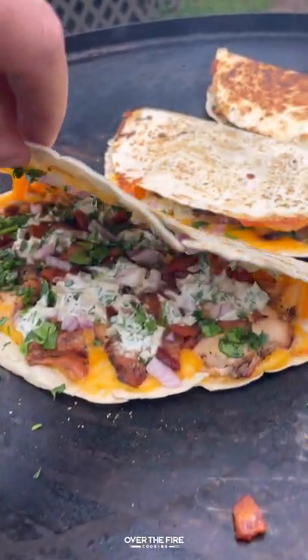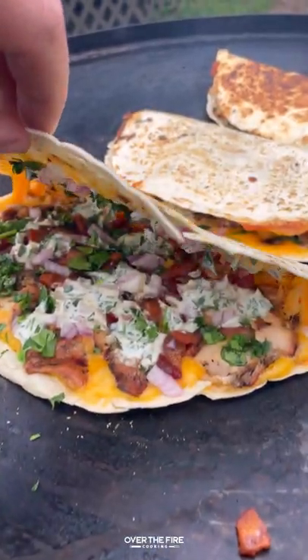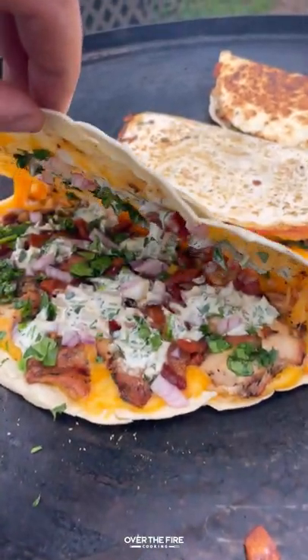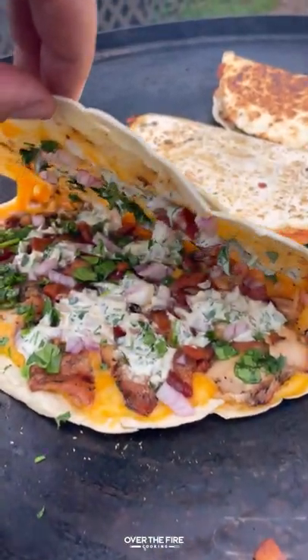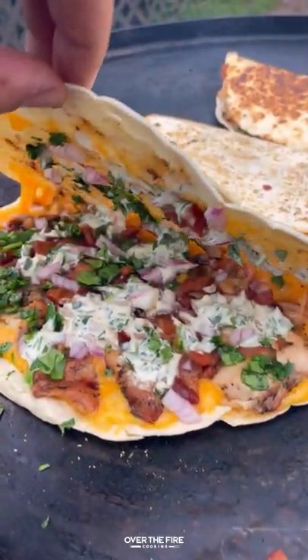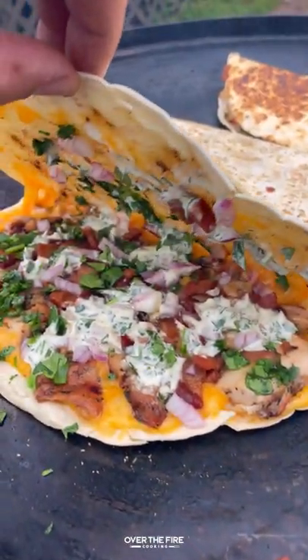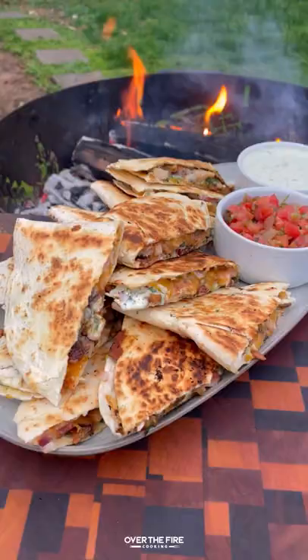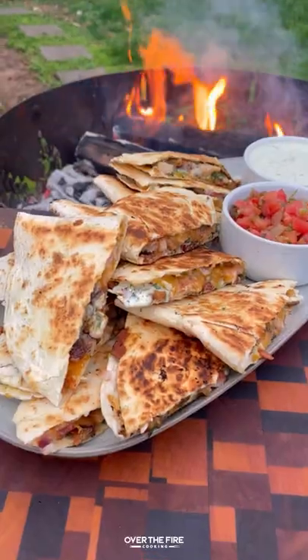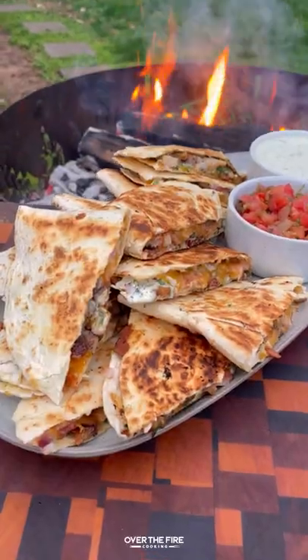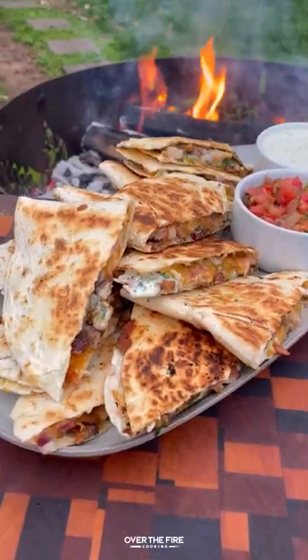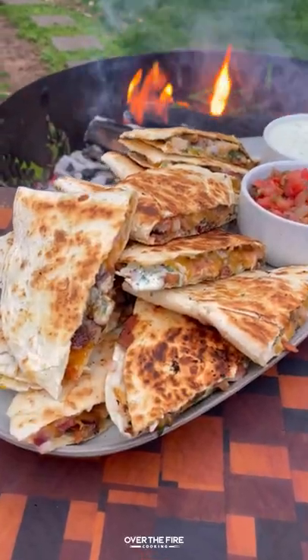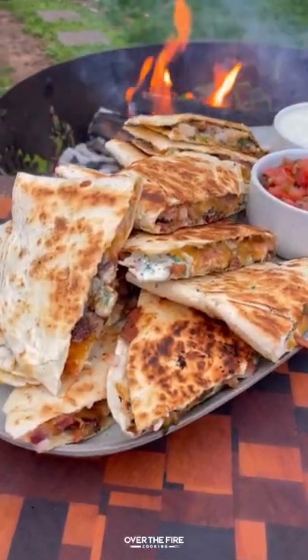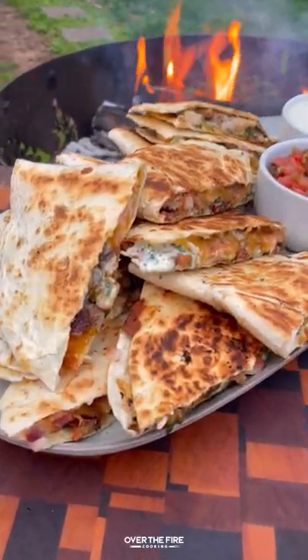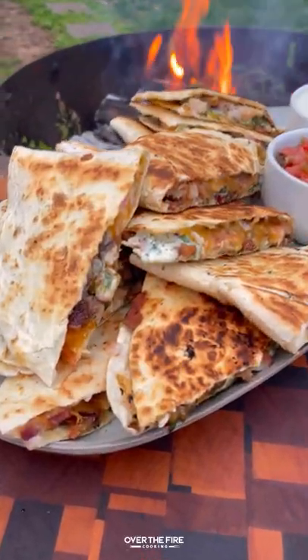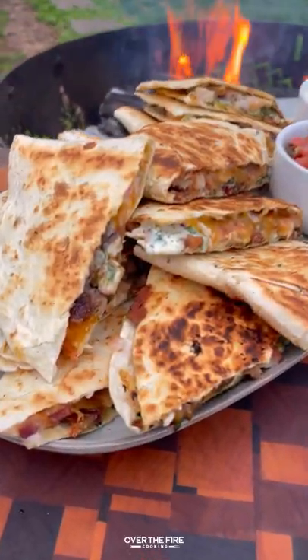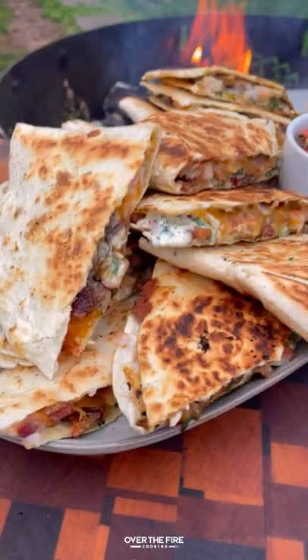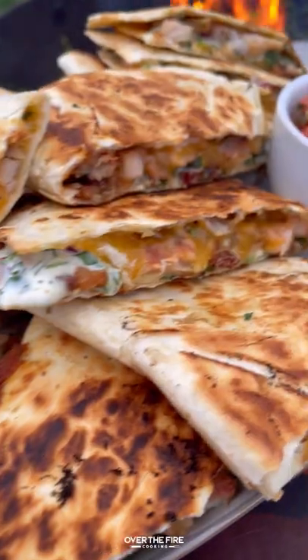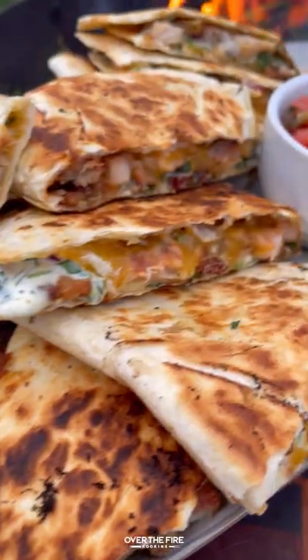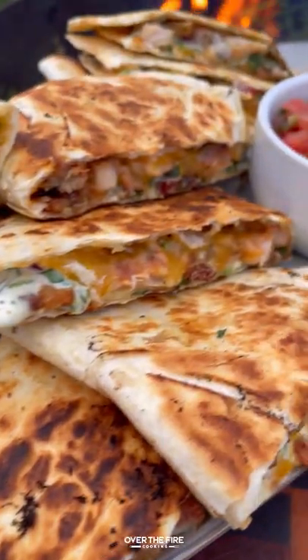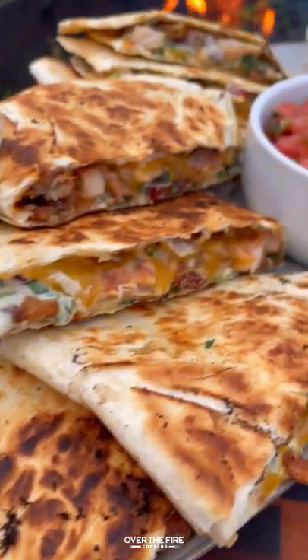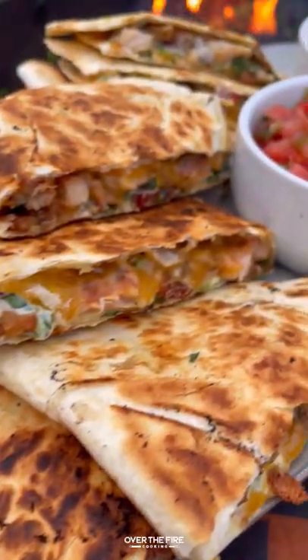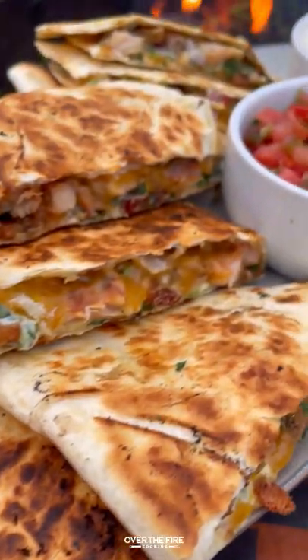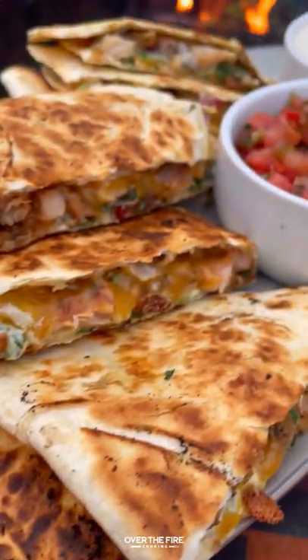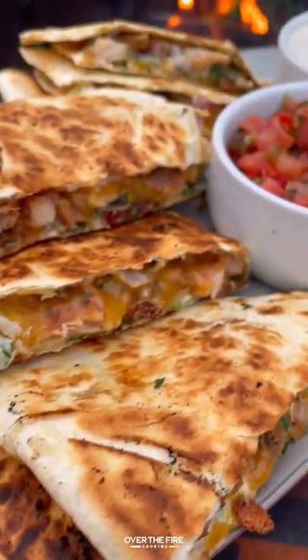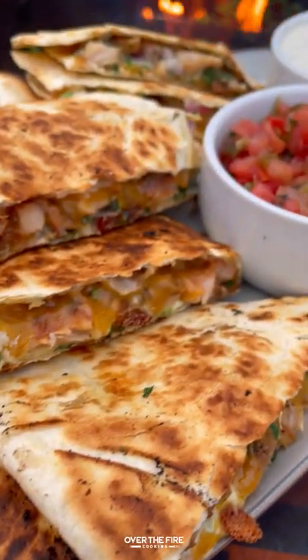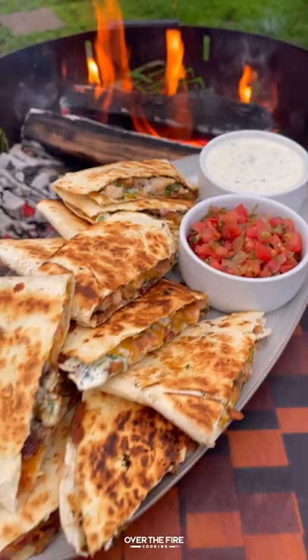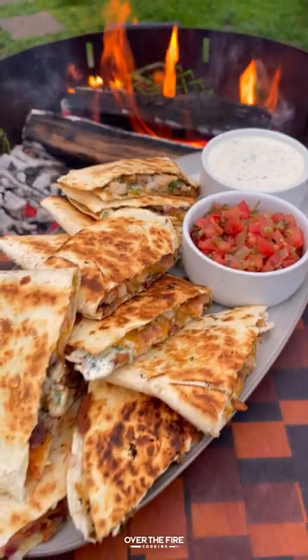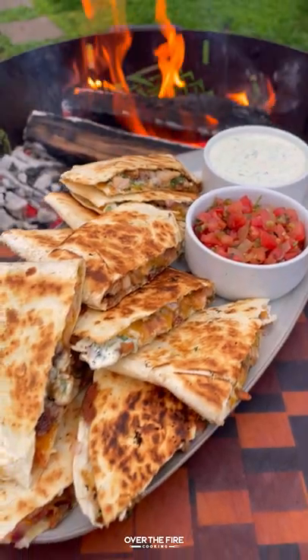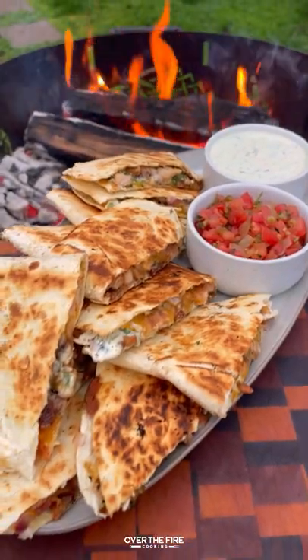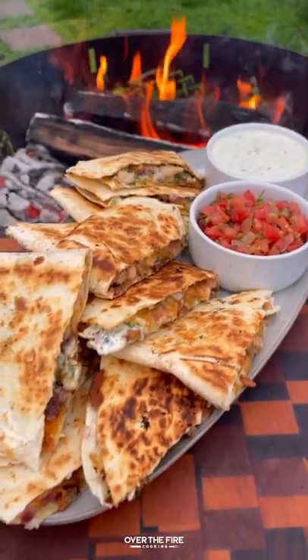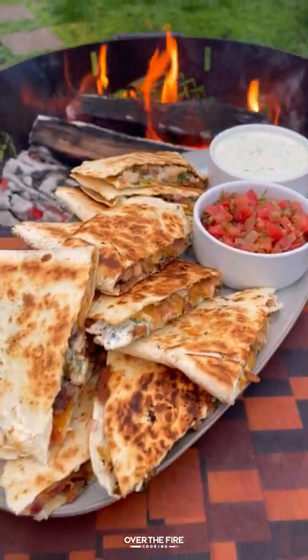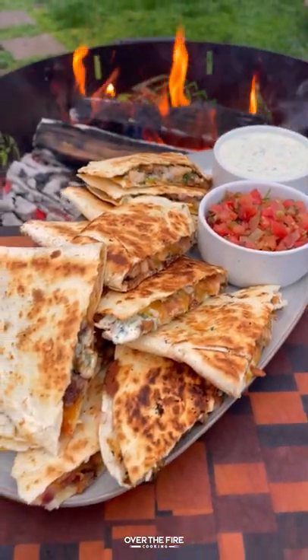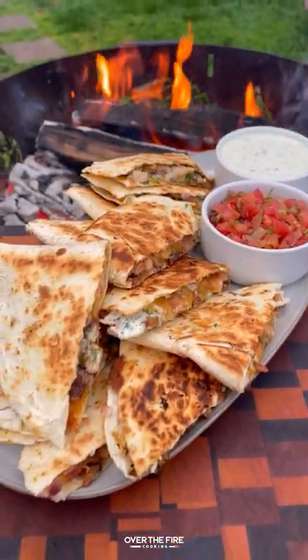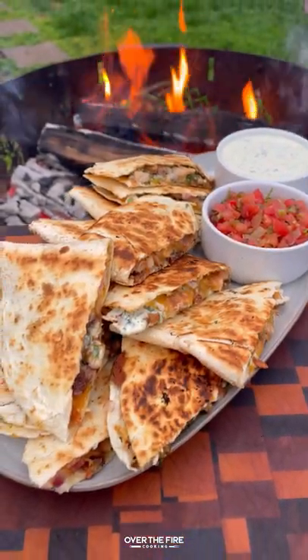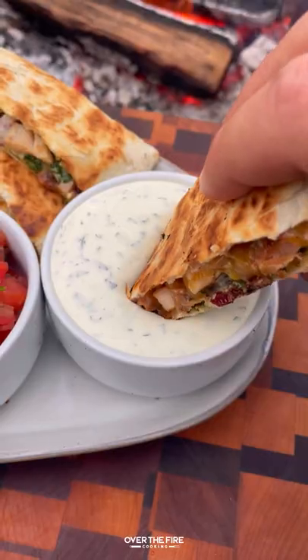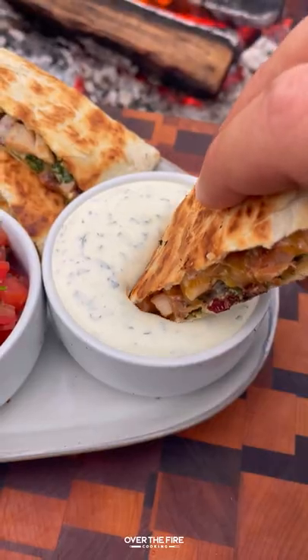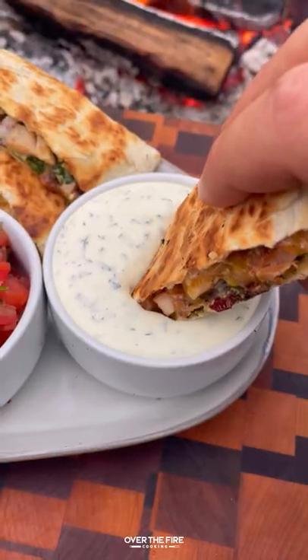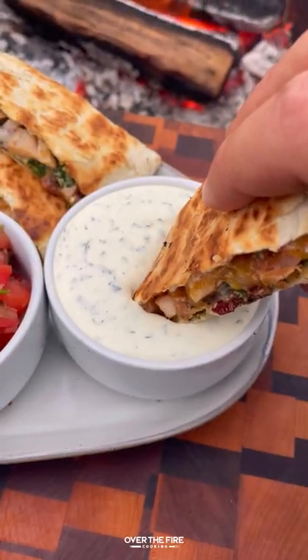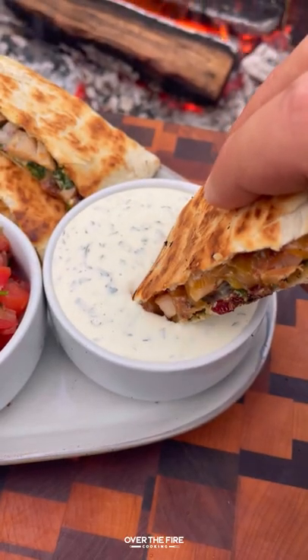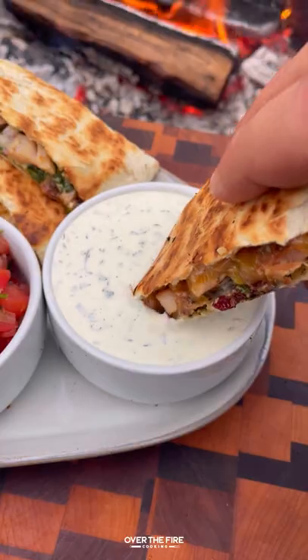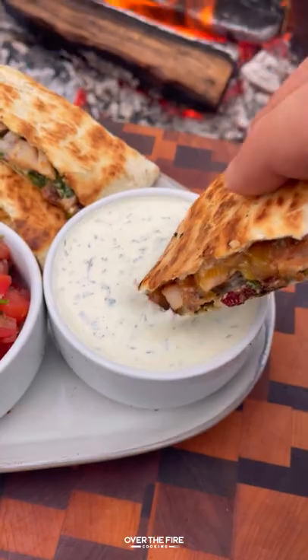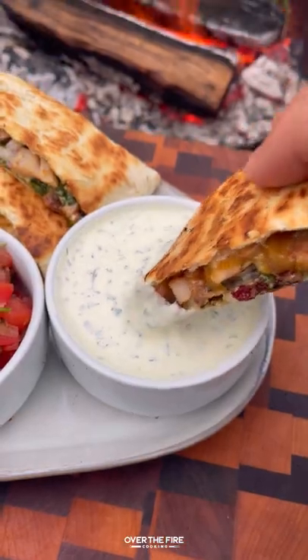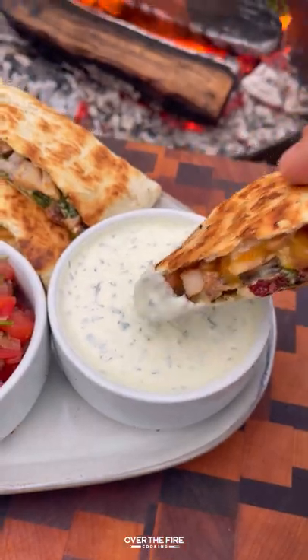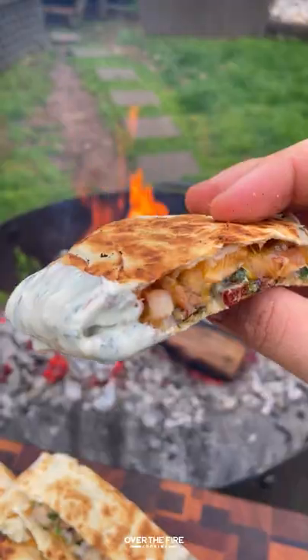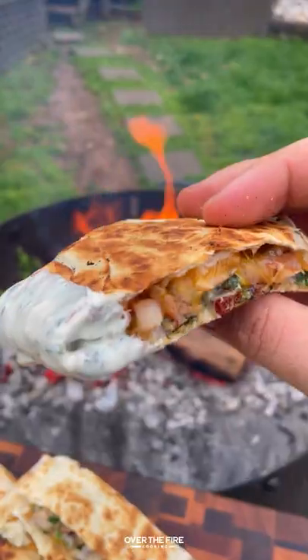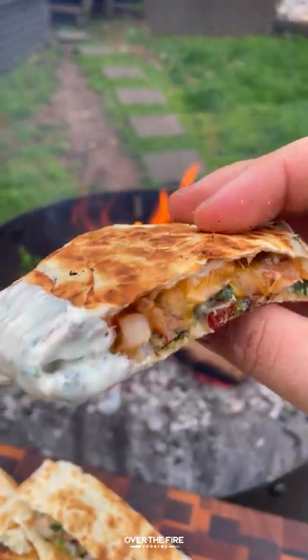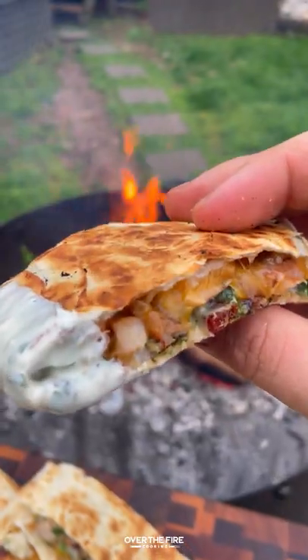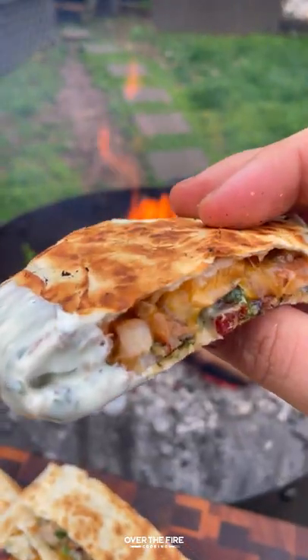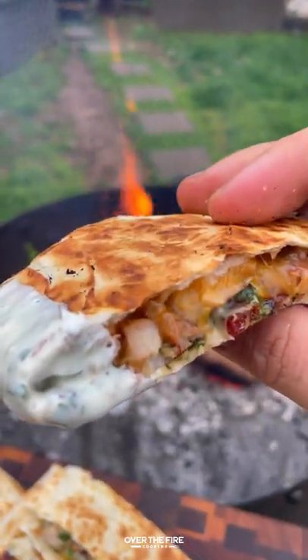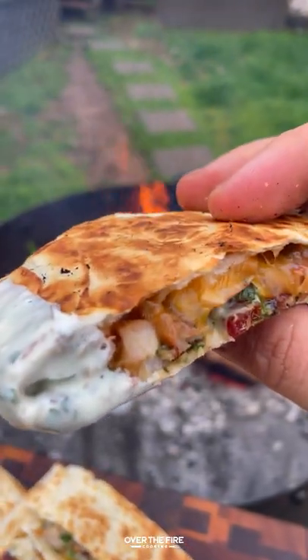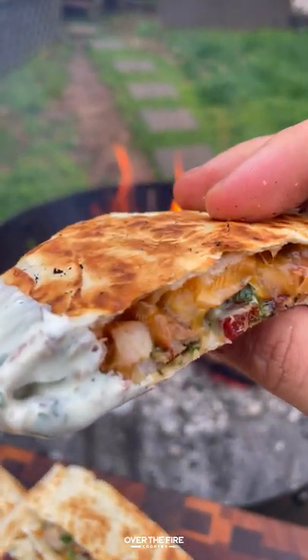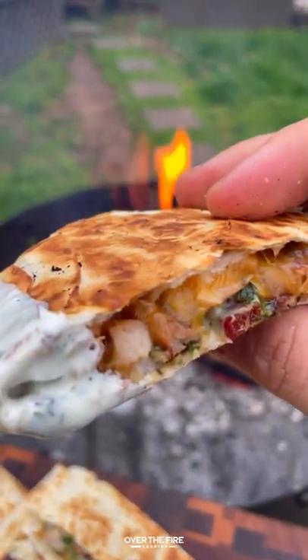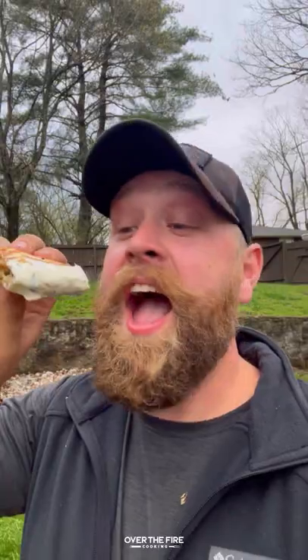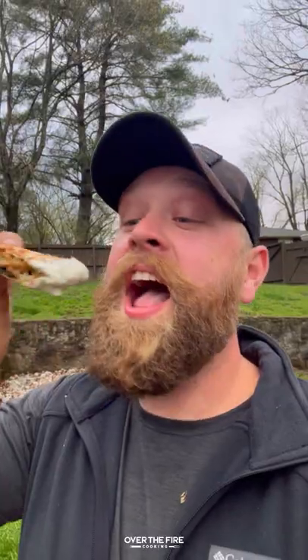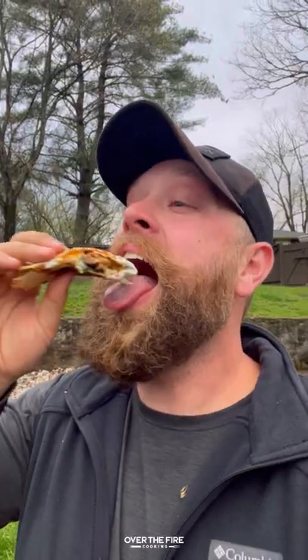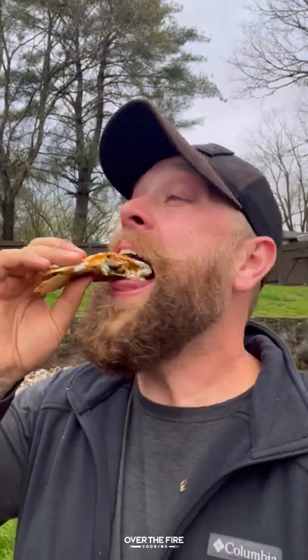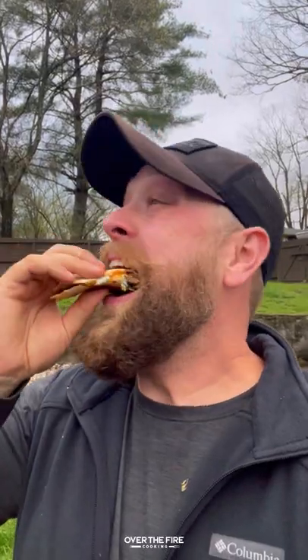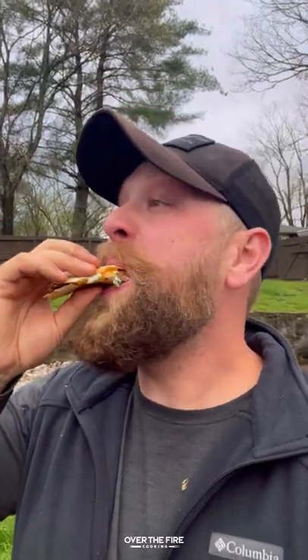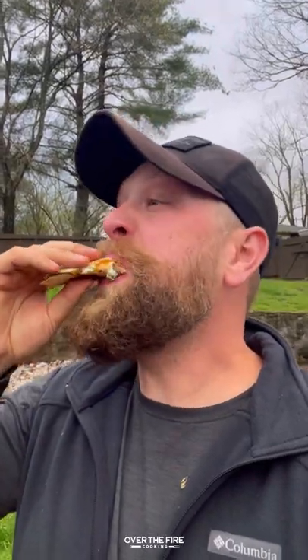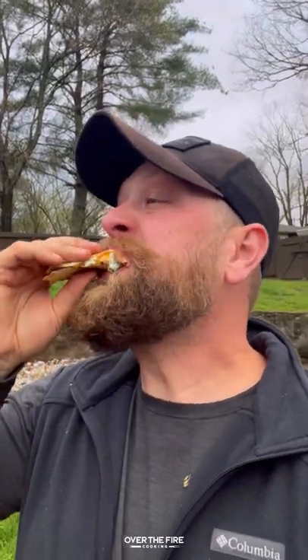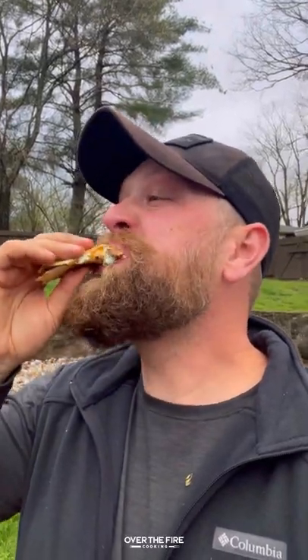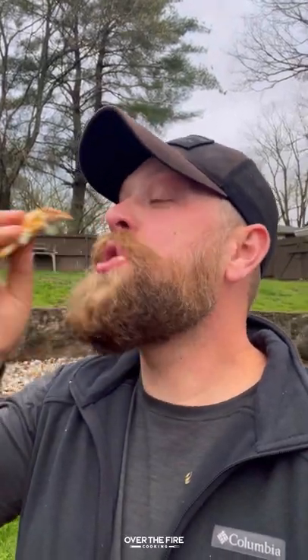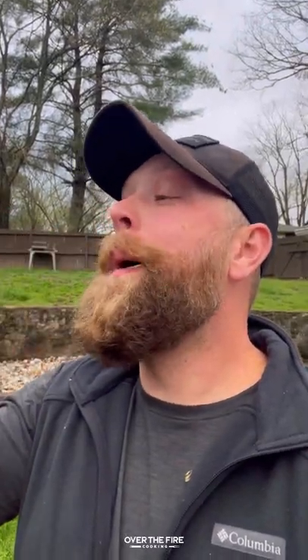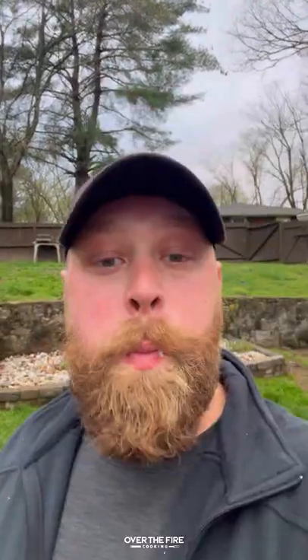This was so freaking delicious. You can find this whole recipe at overthefiredcooking.com or link below. Cheers!